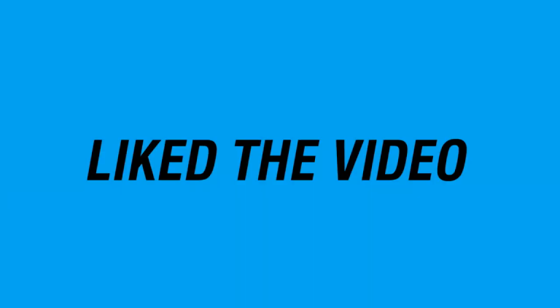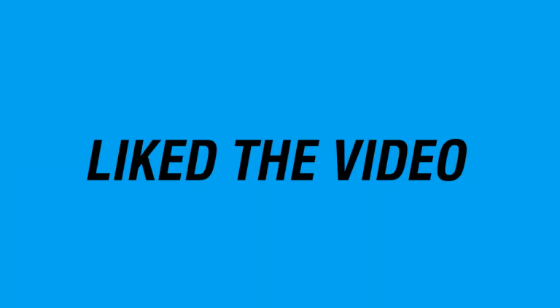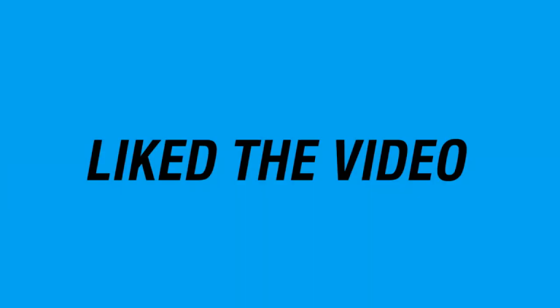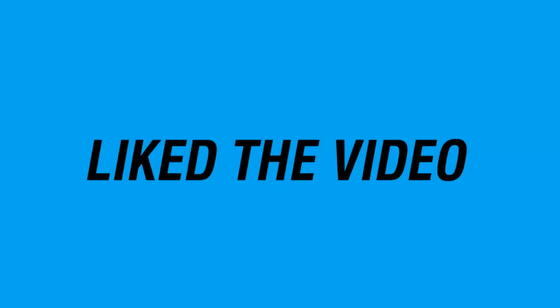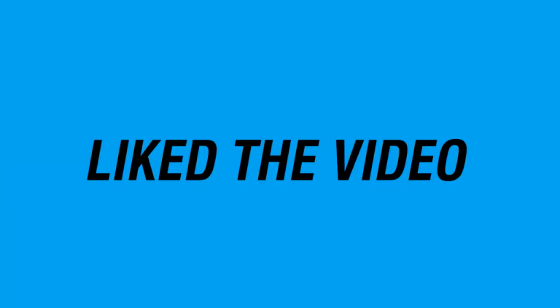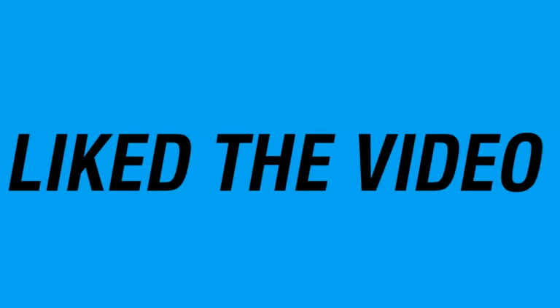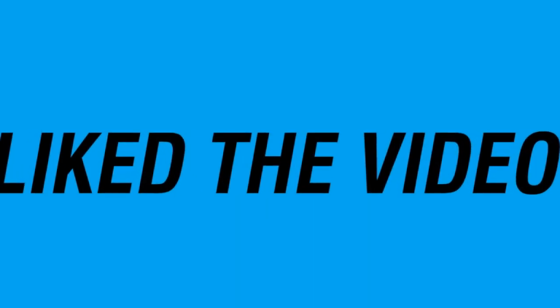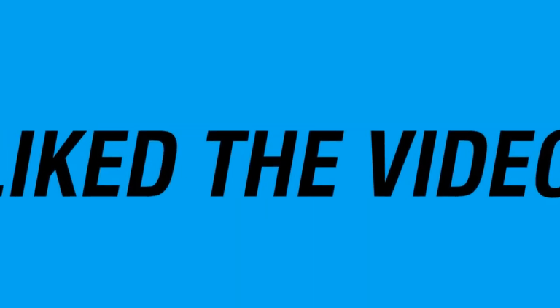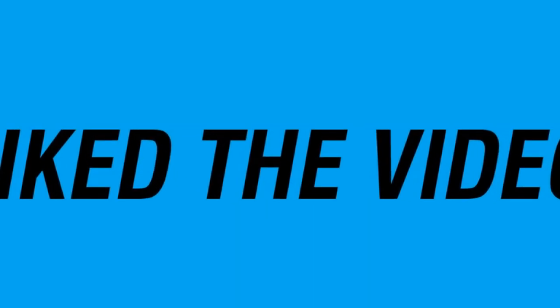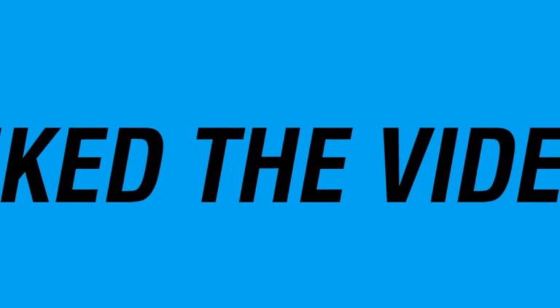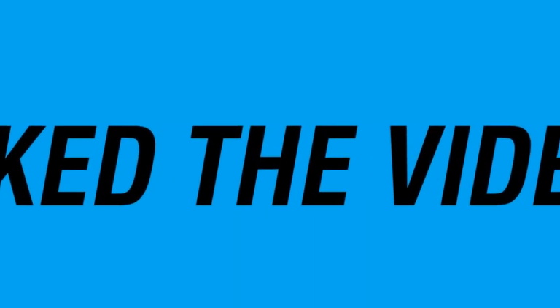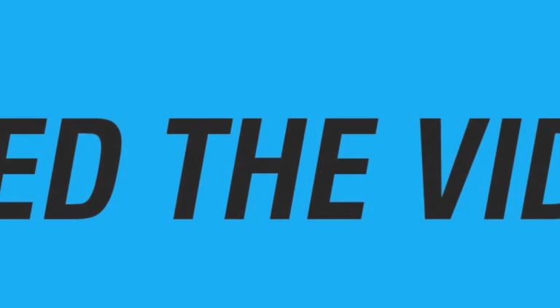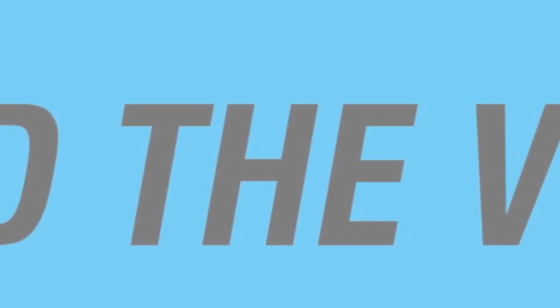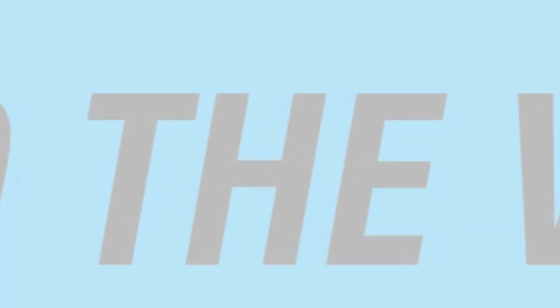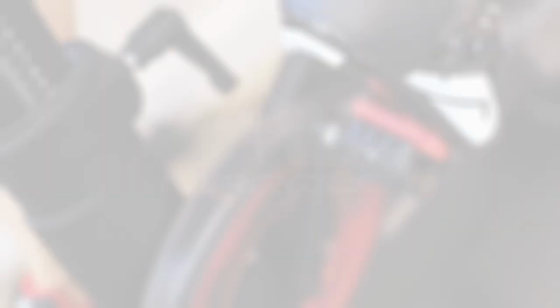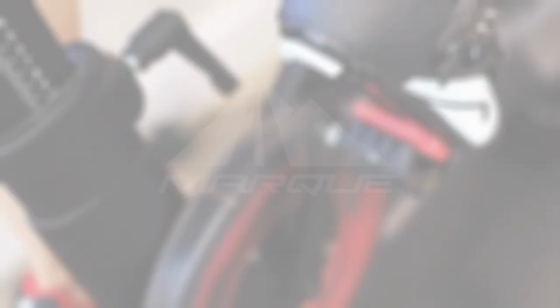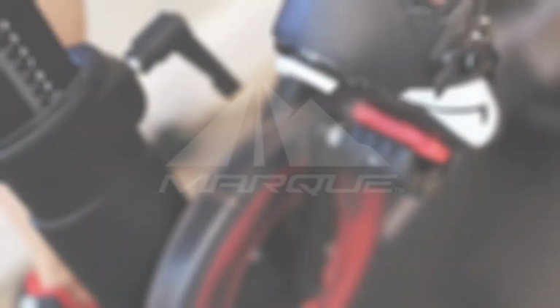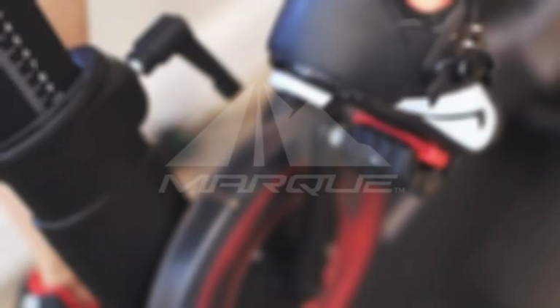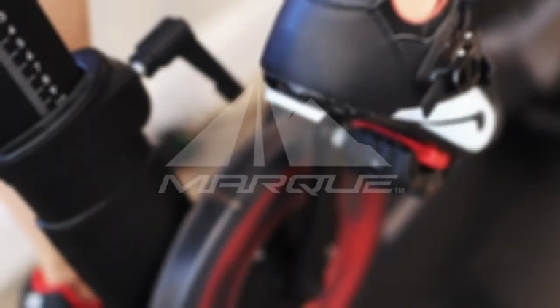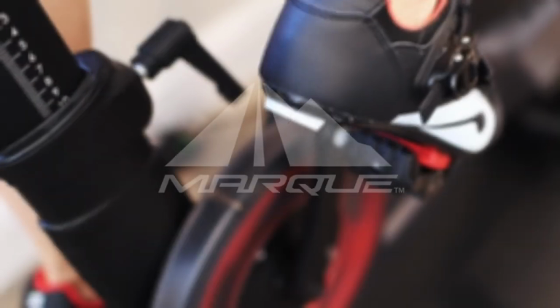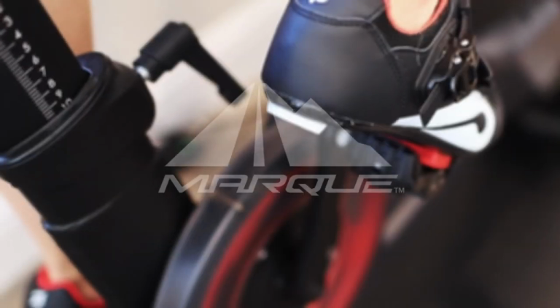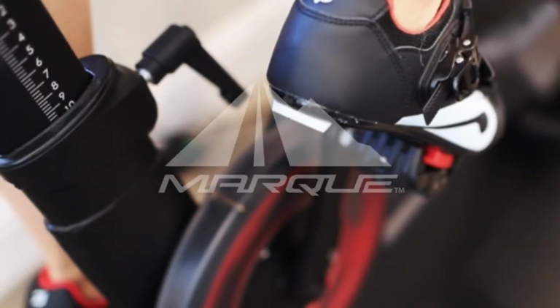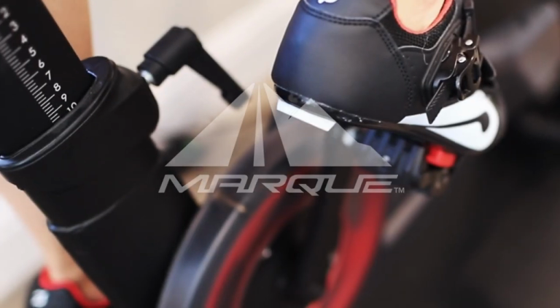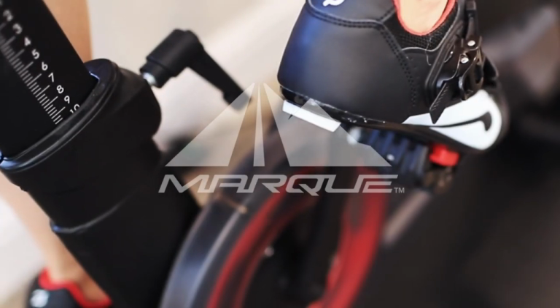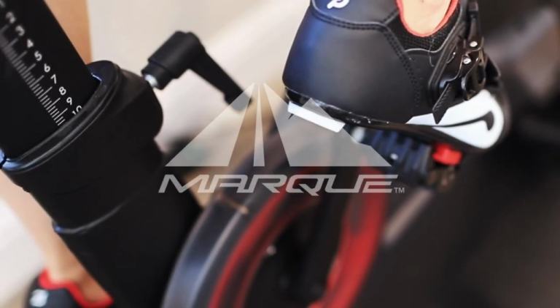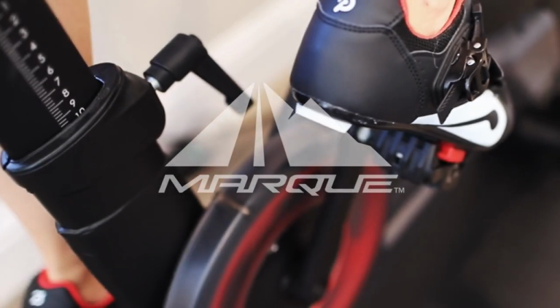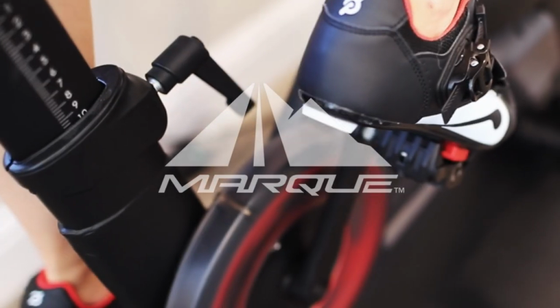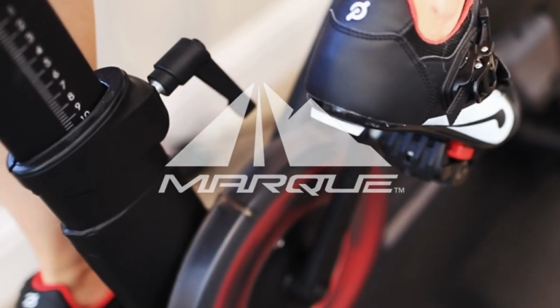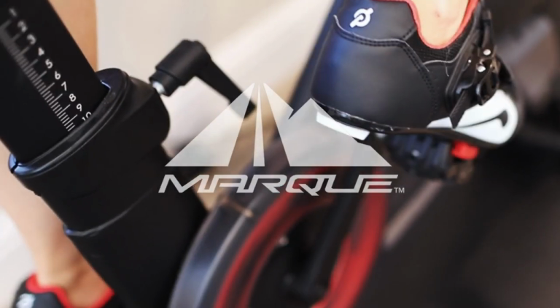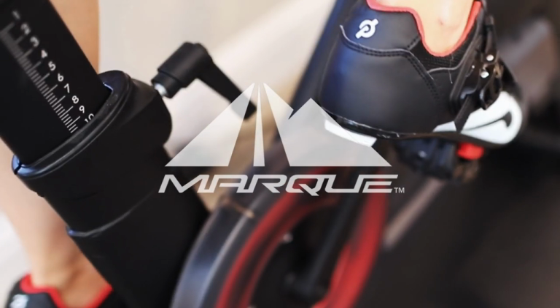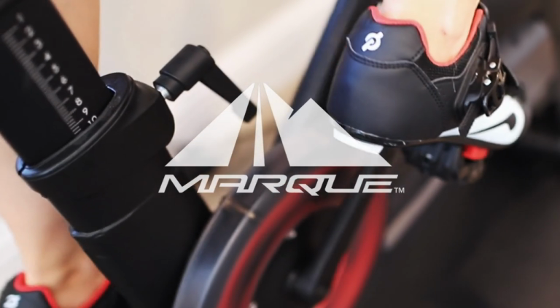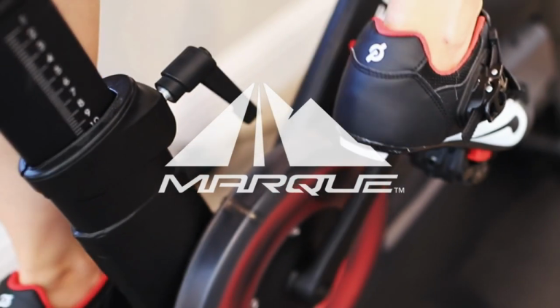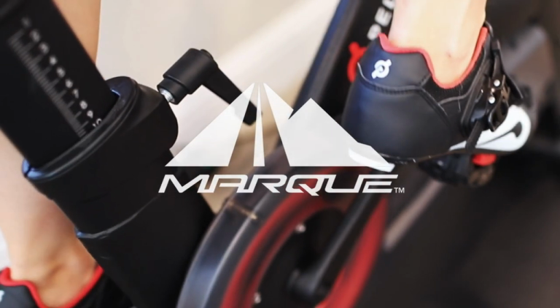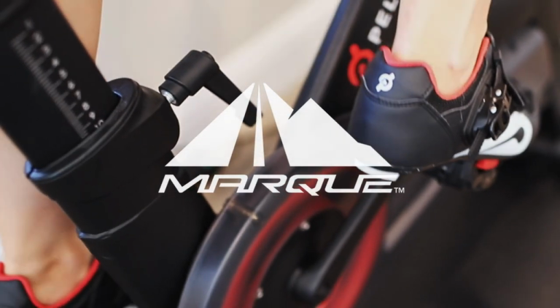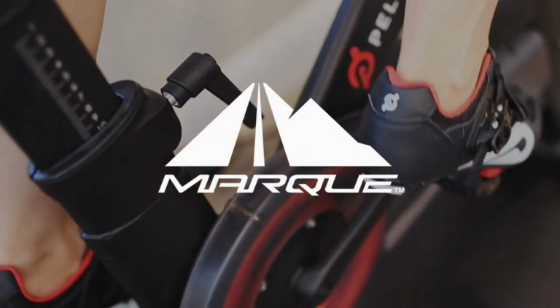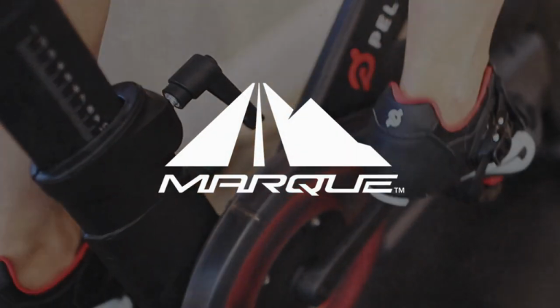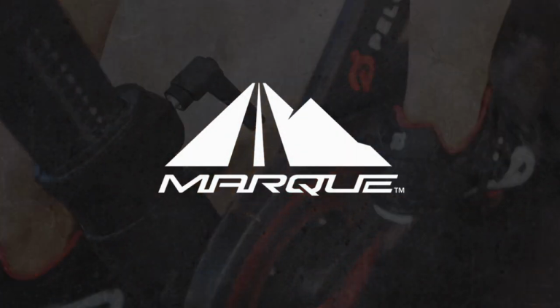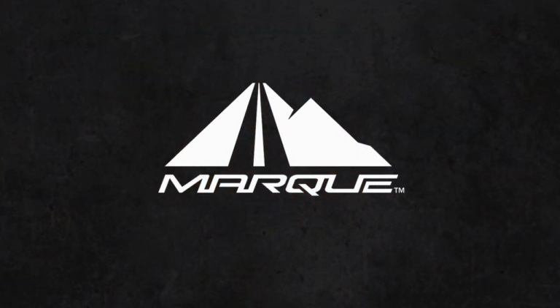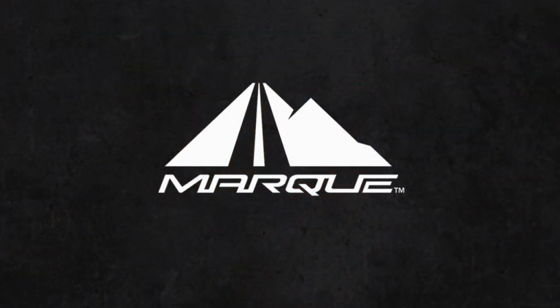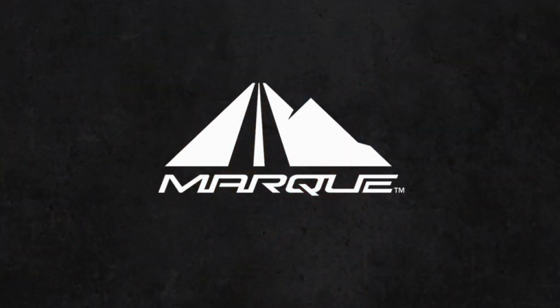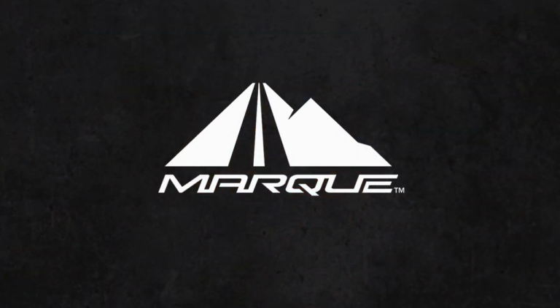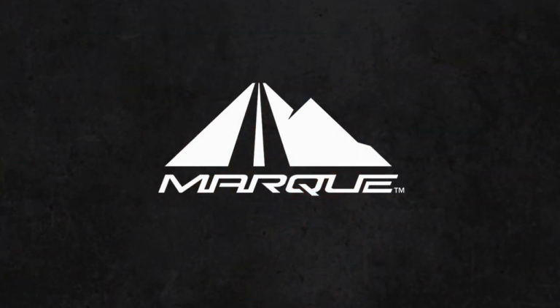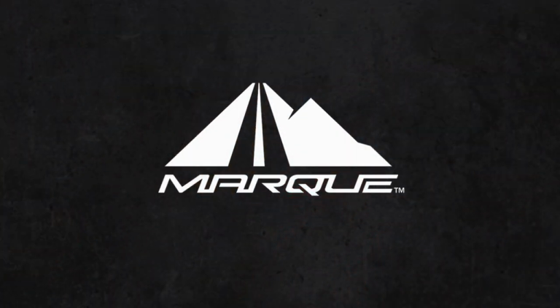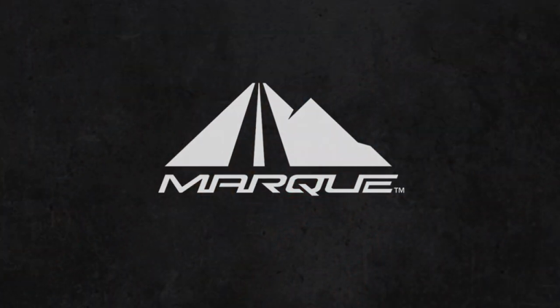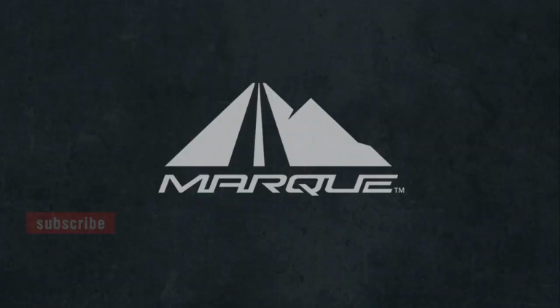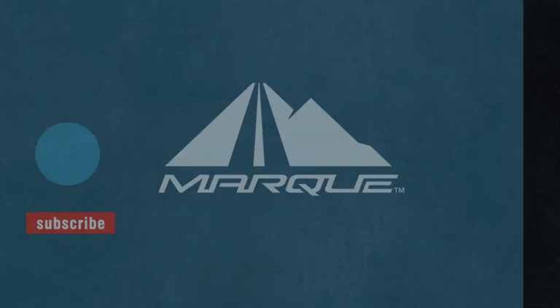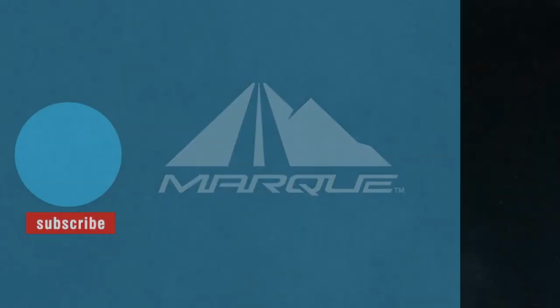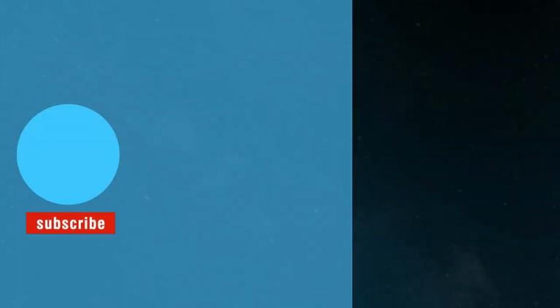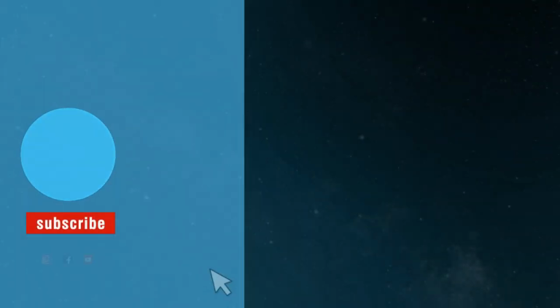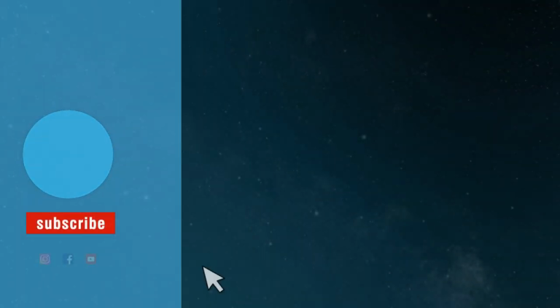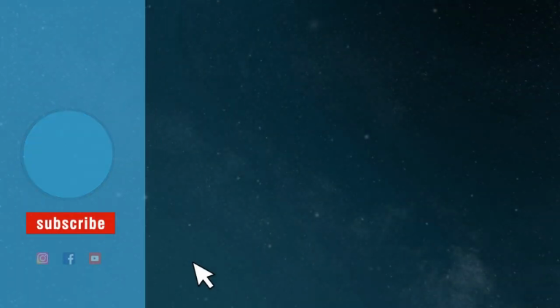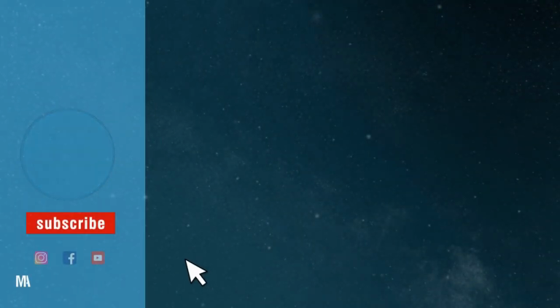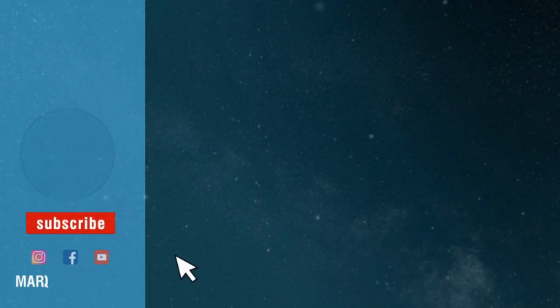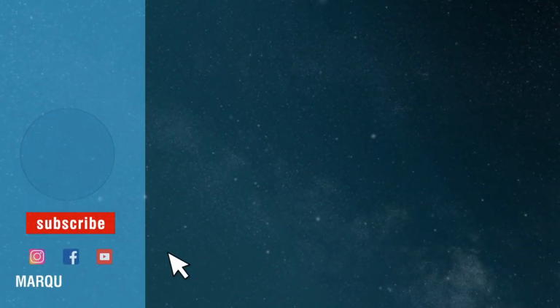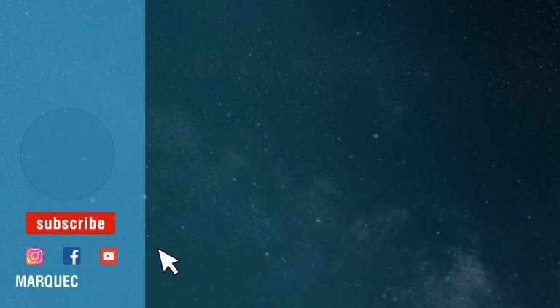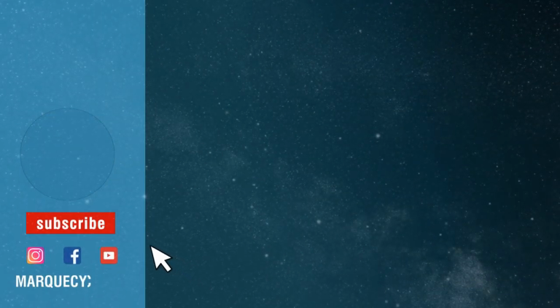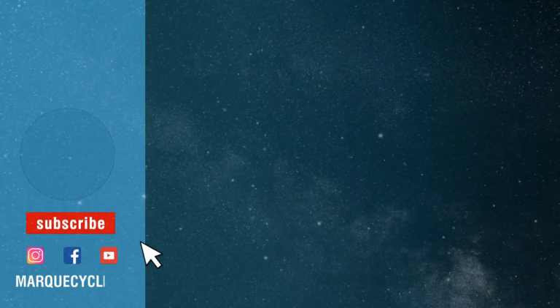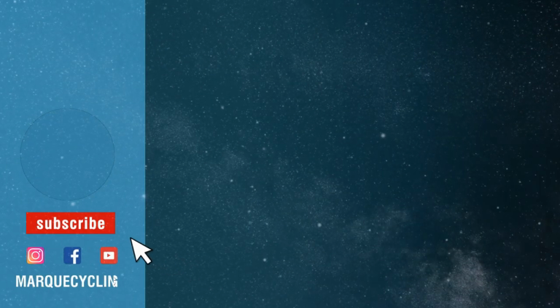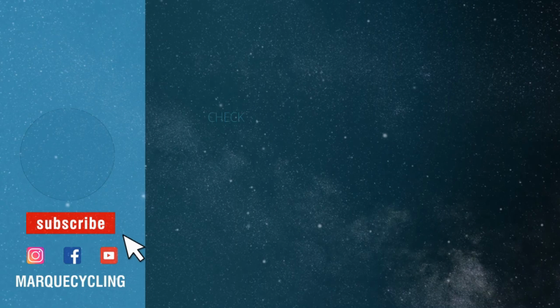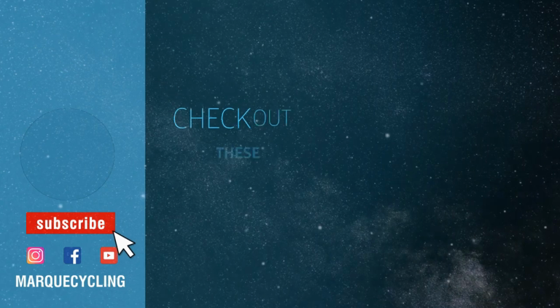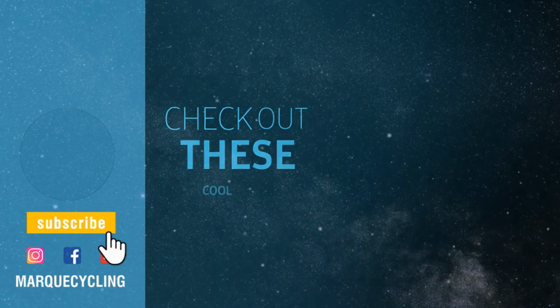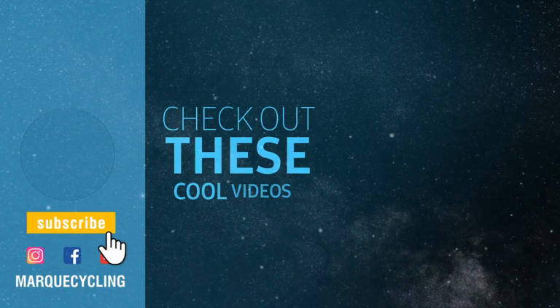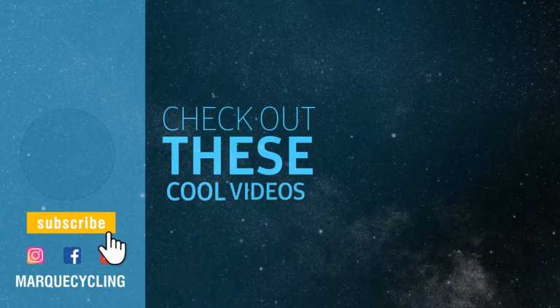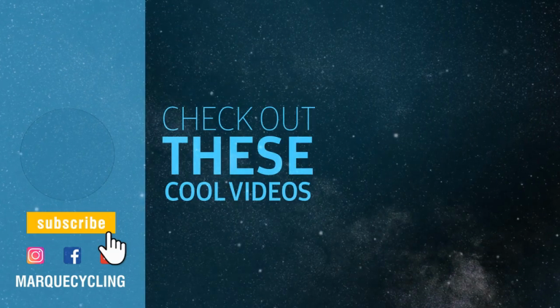If you found the video helpful, go ahead and click the thumbs up and be sure to hit that subscribe button.